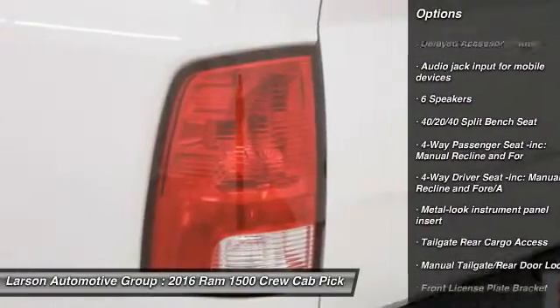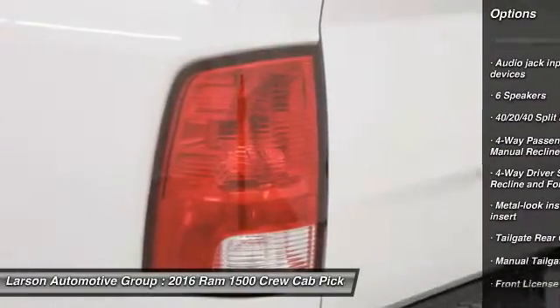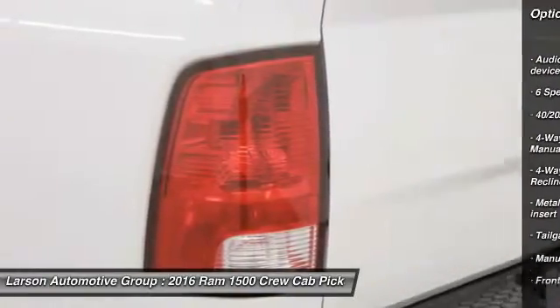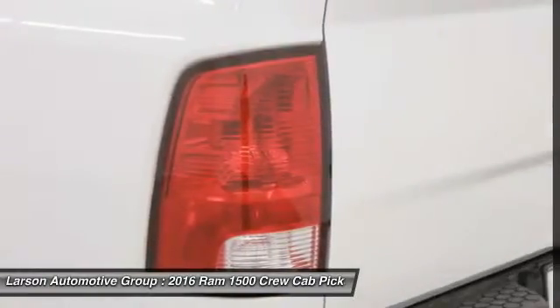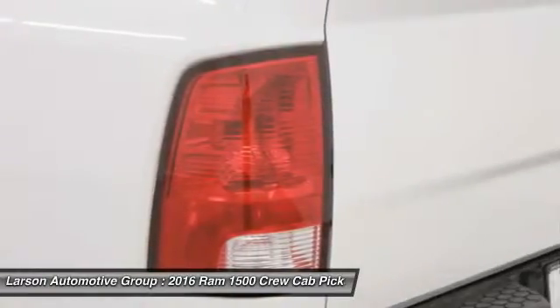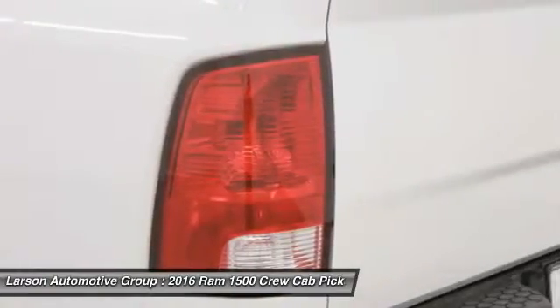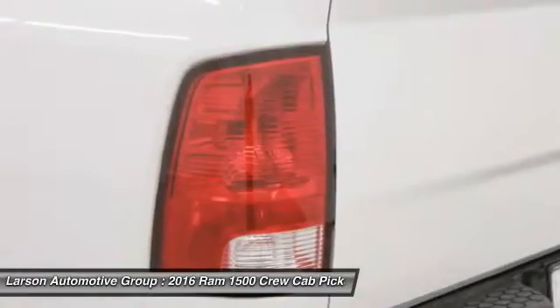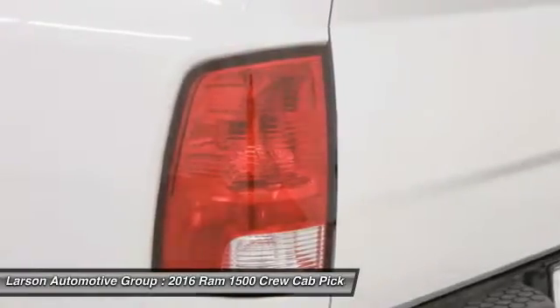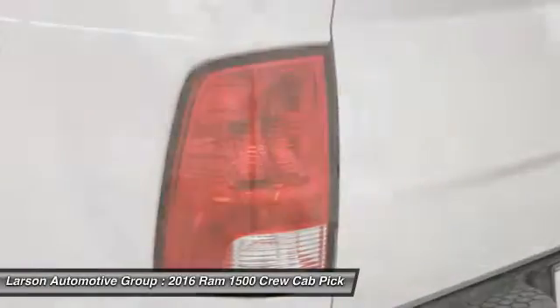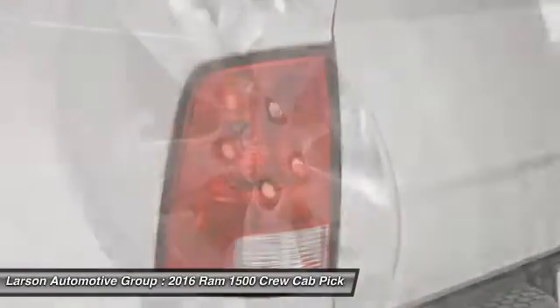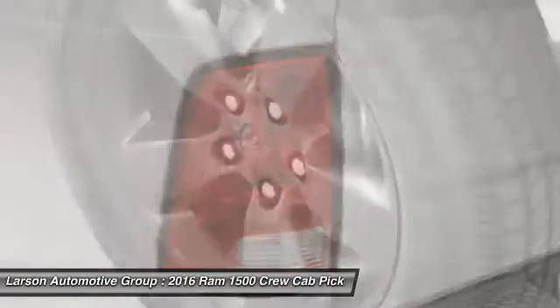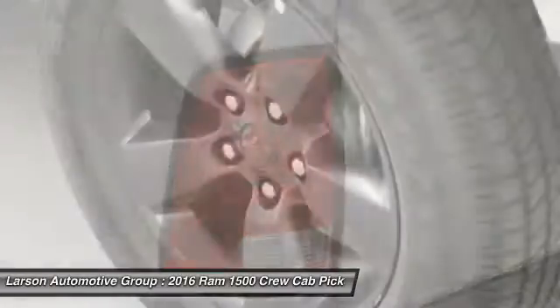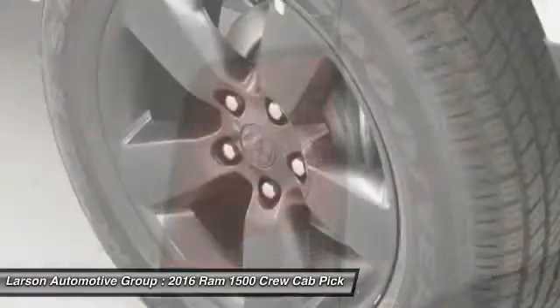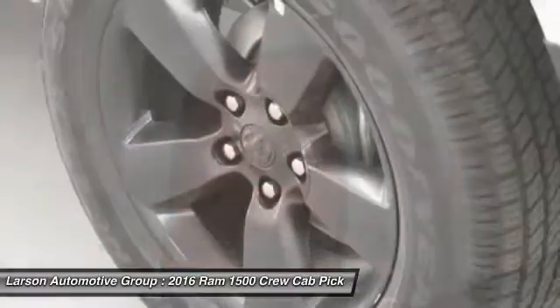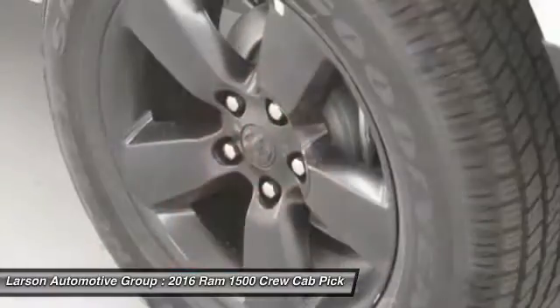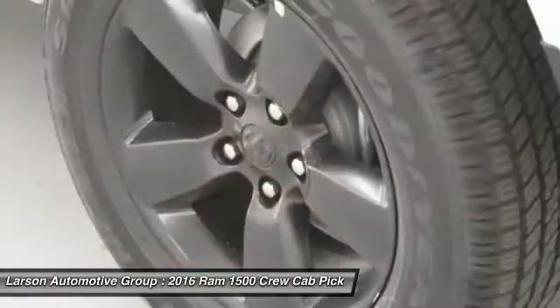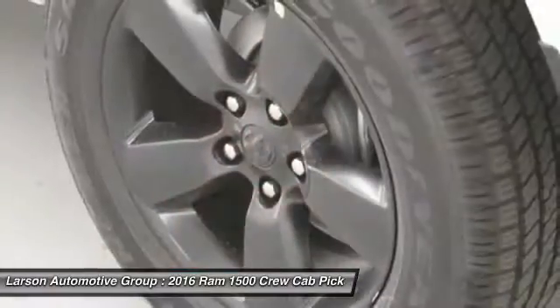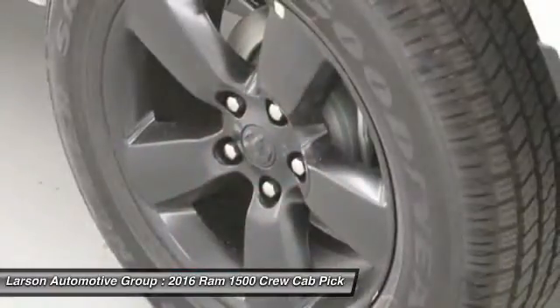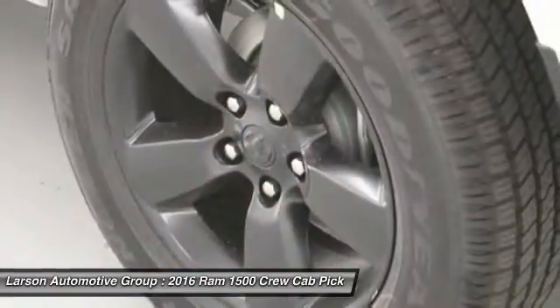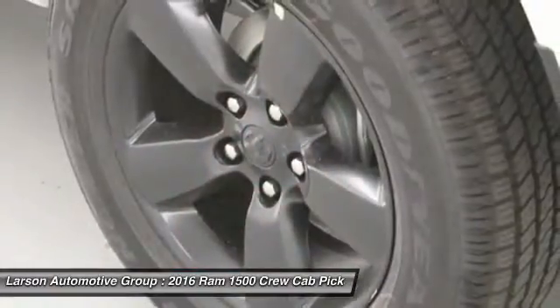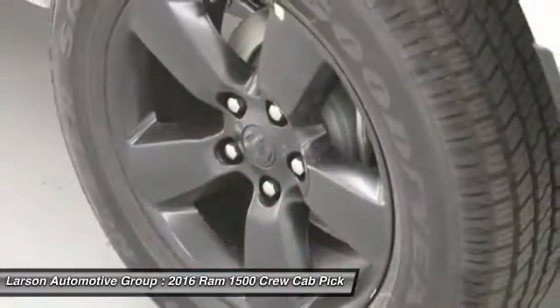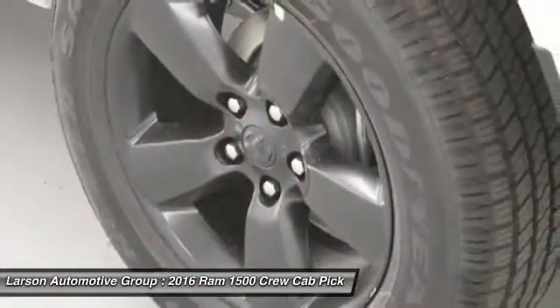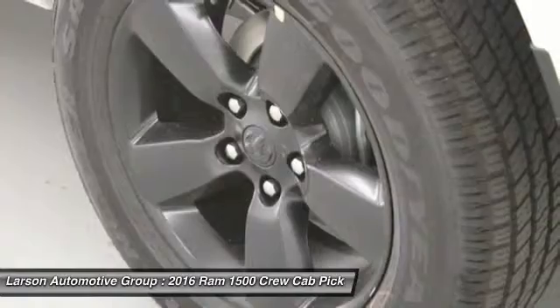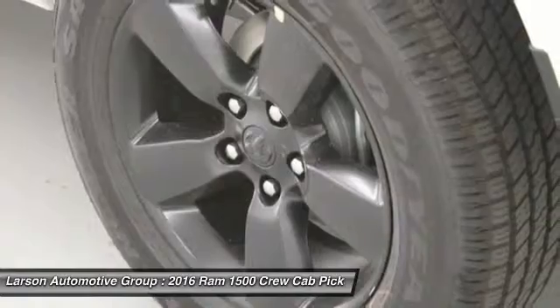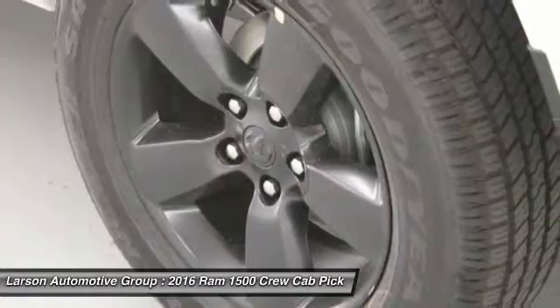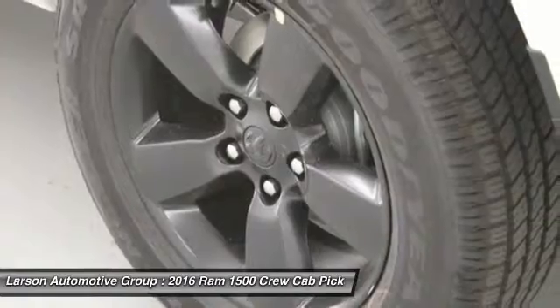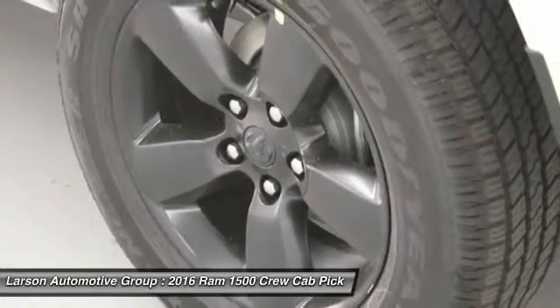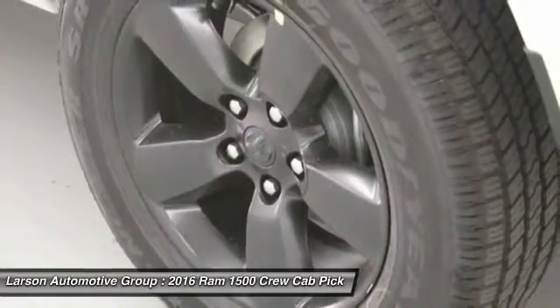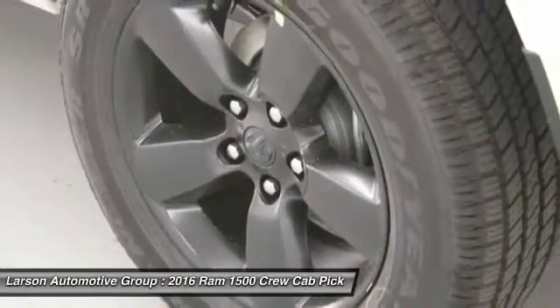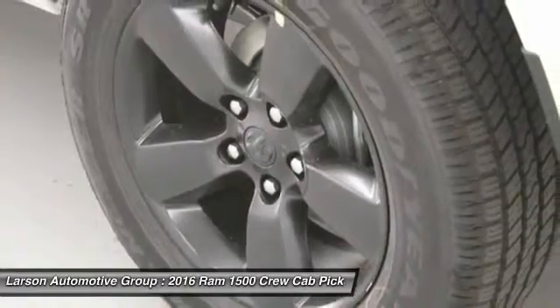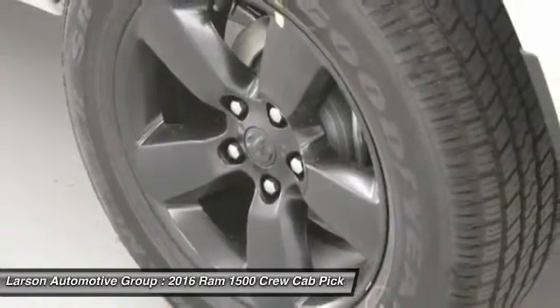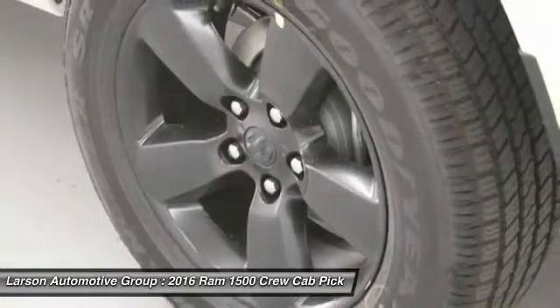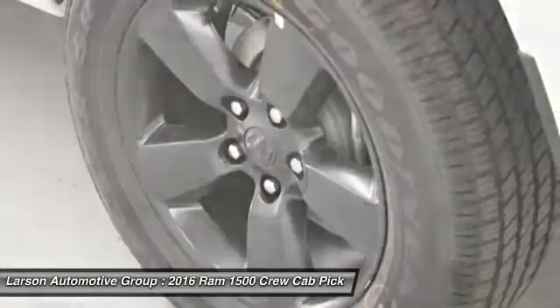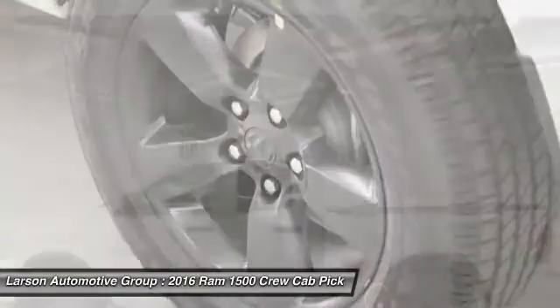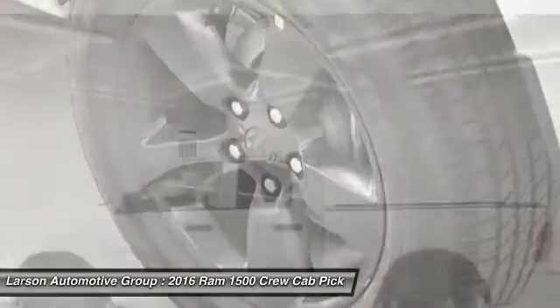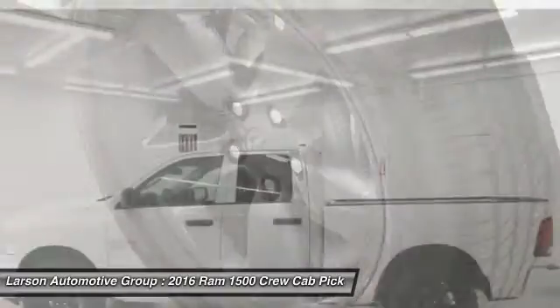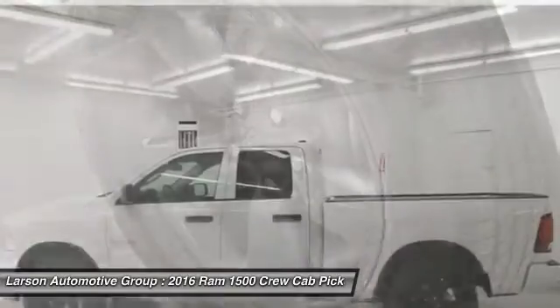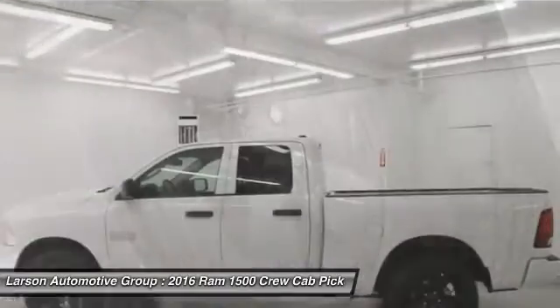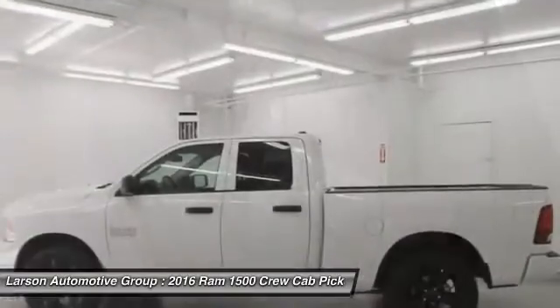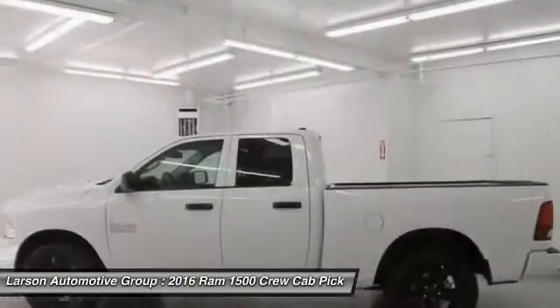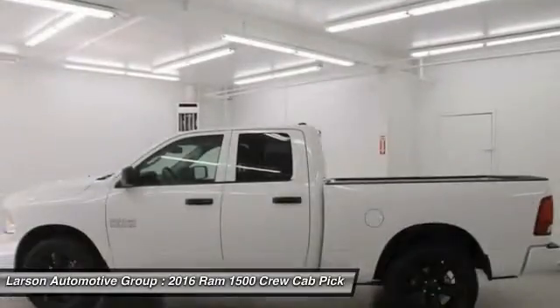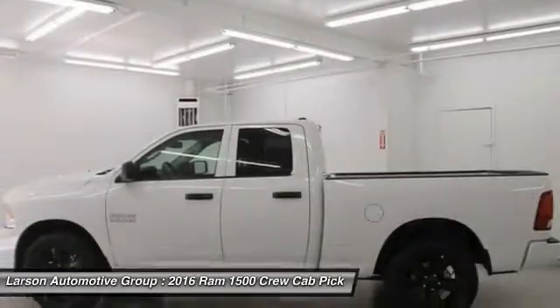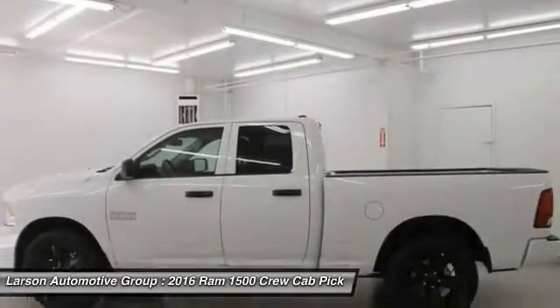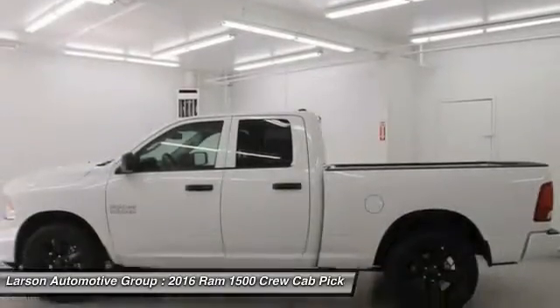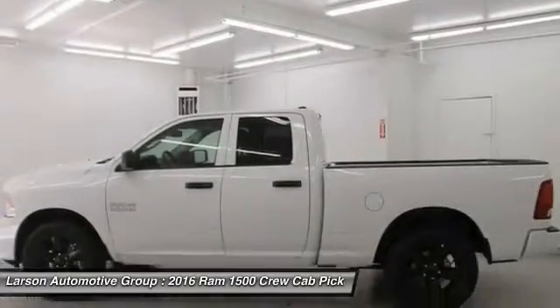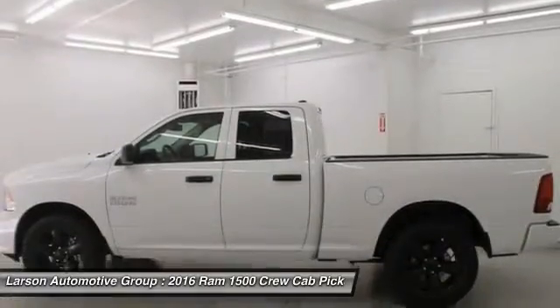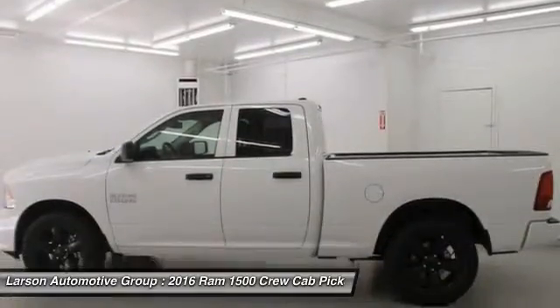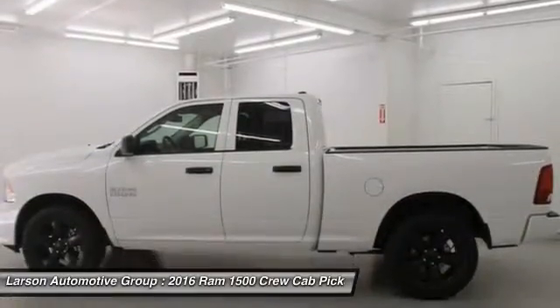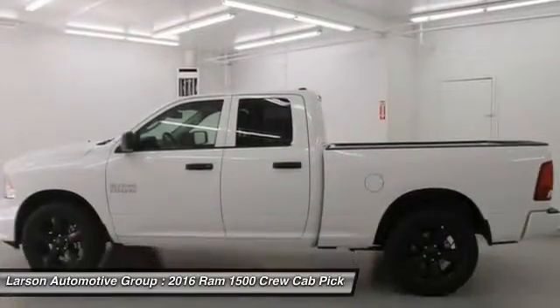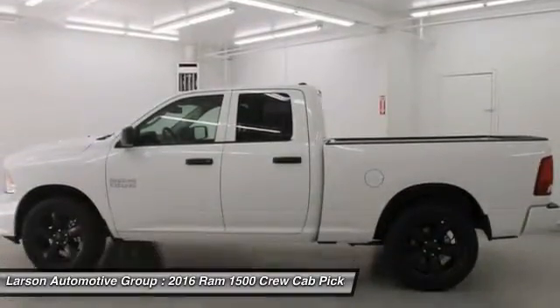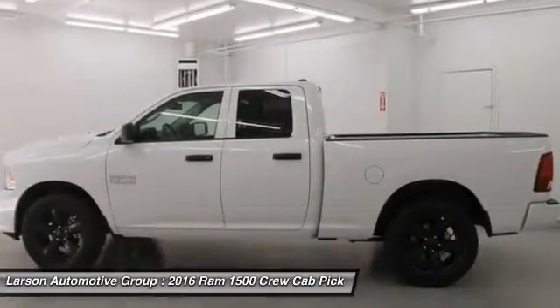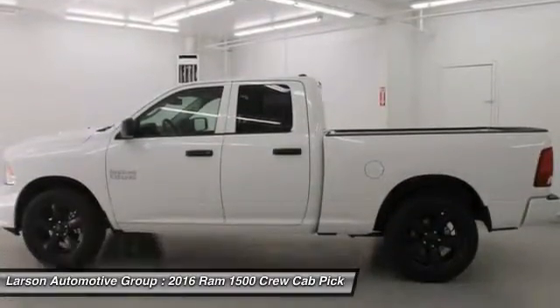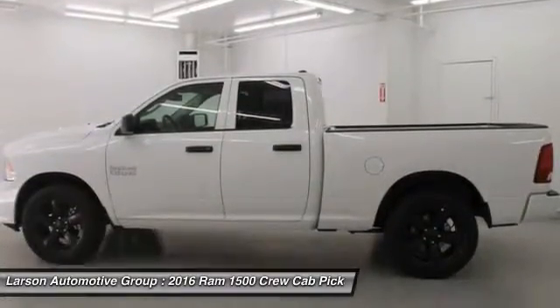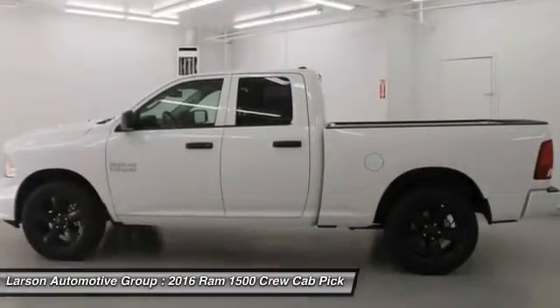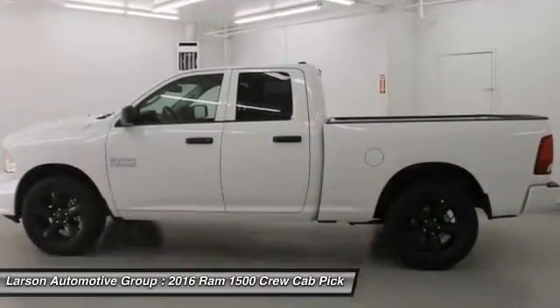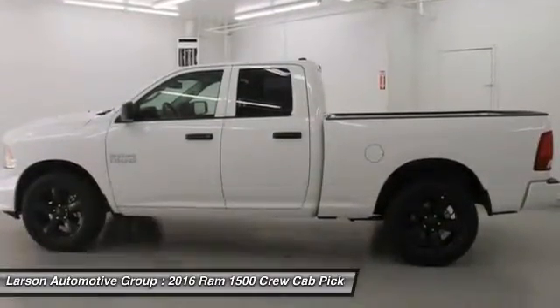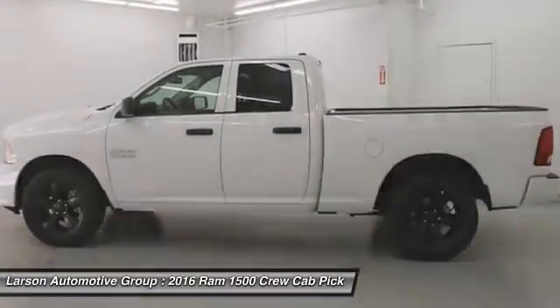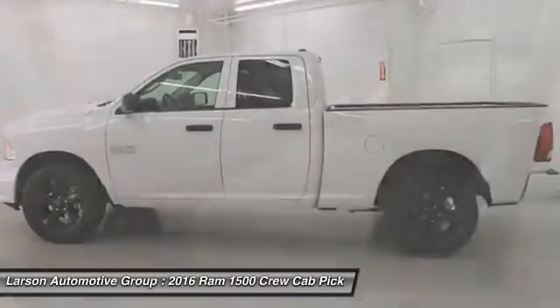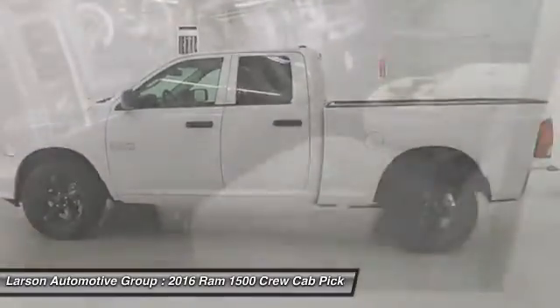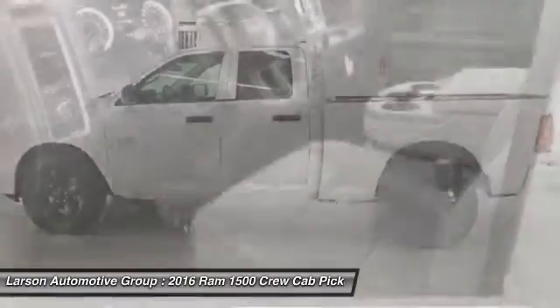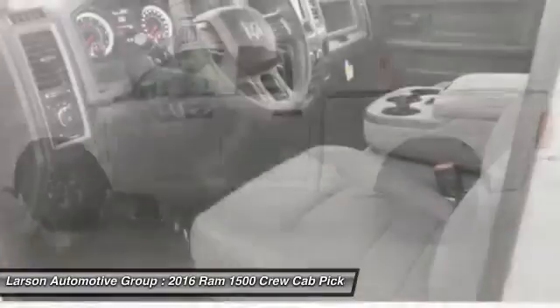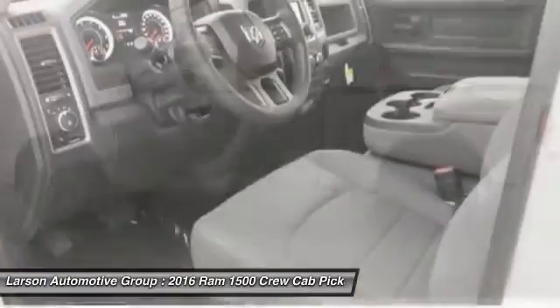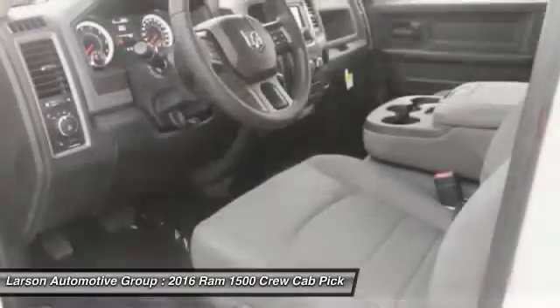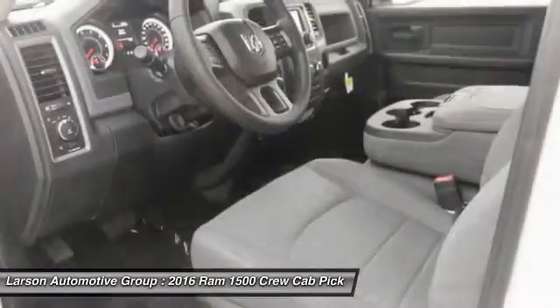Additional features include tilt steering wheel, tinted glass, front license plate bracket, black door handles, and power rear window sunshade.